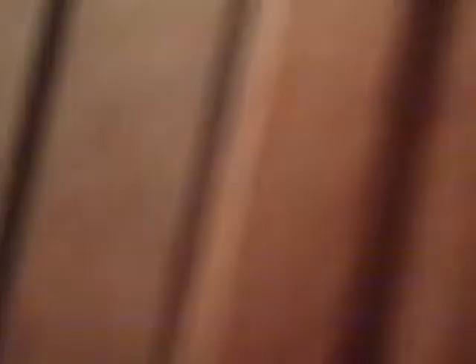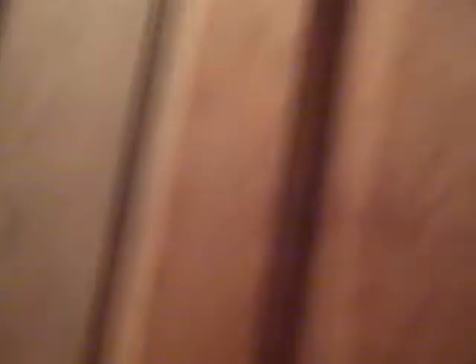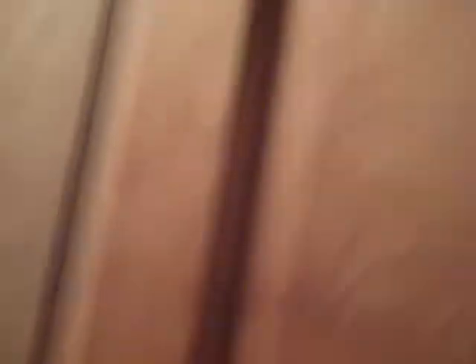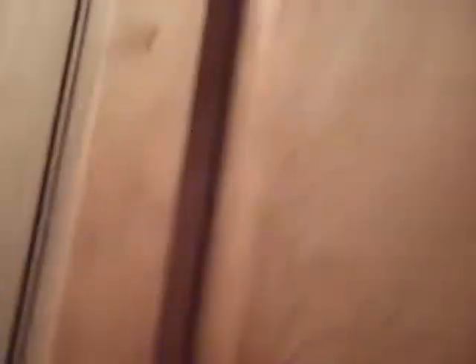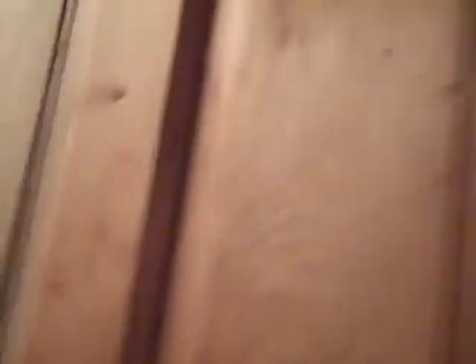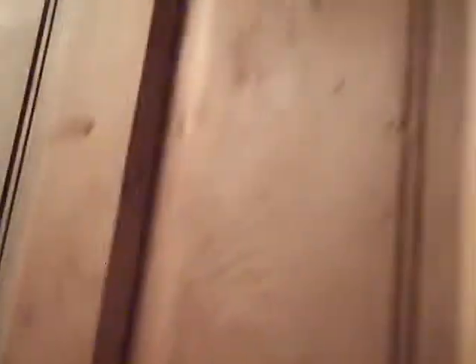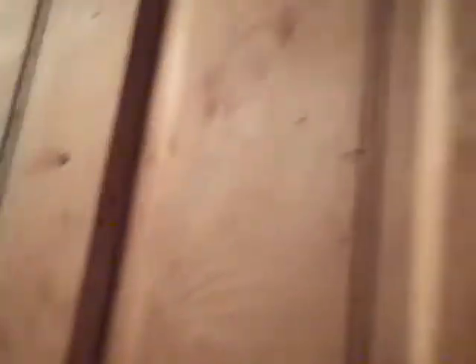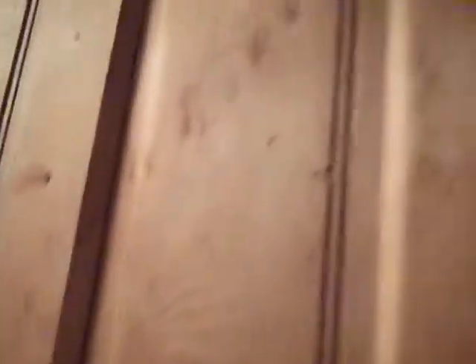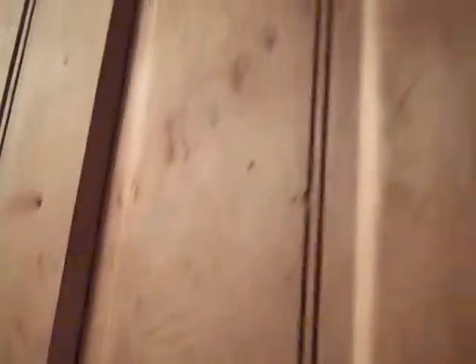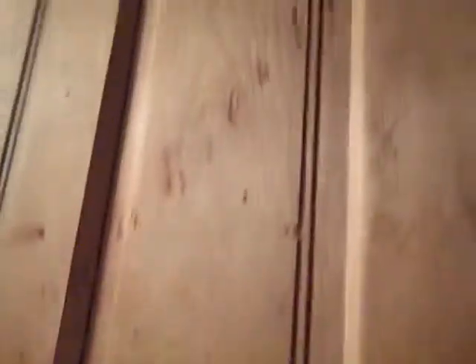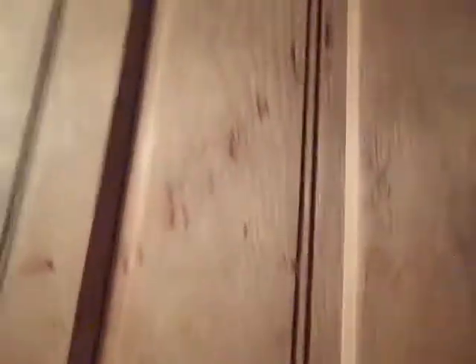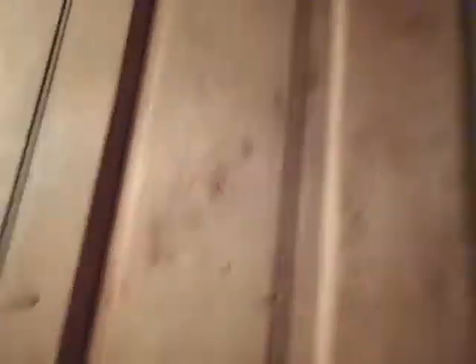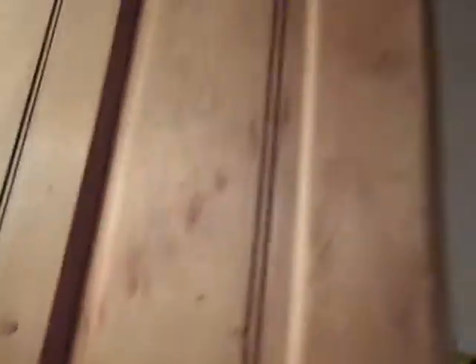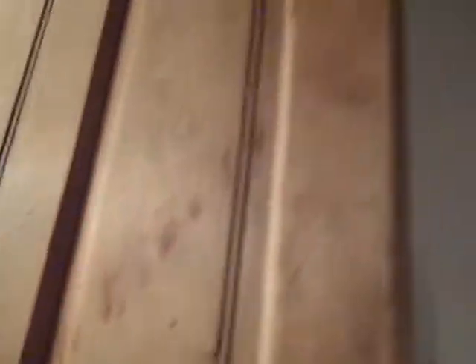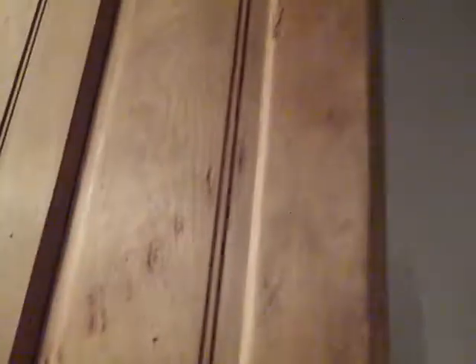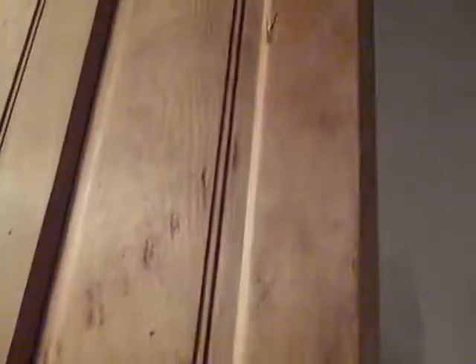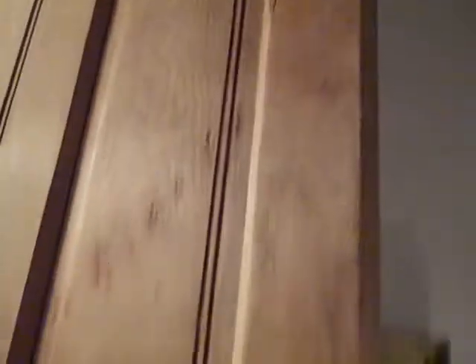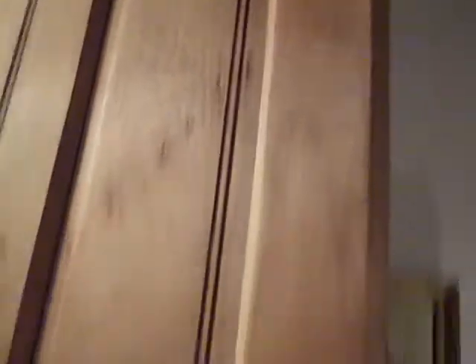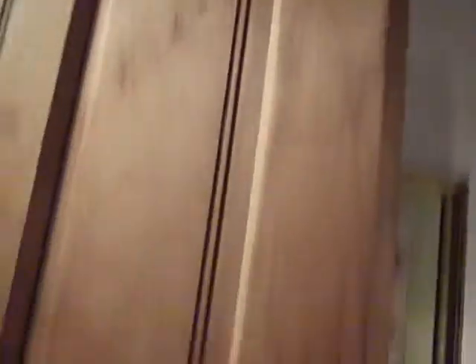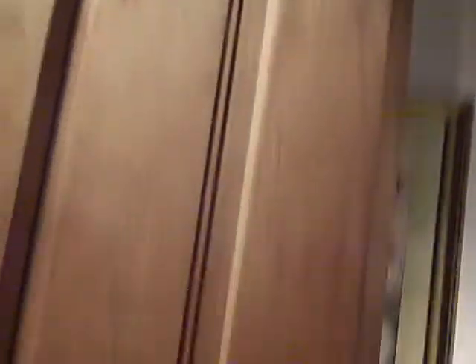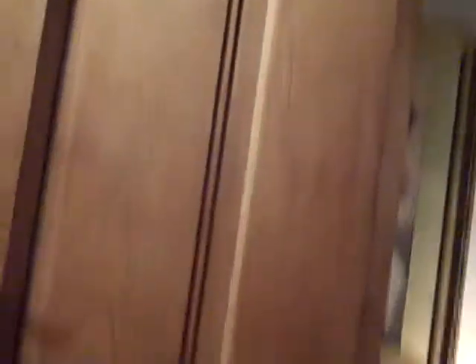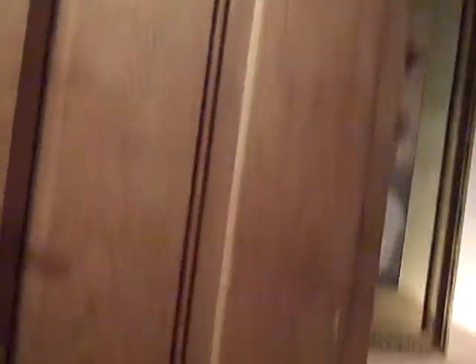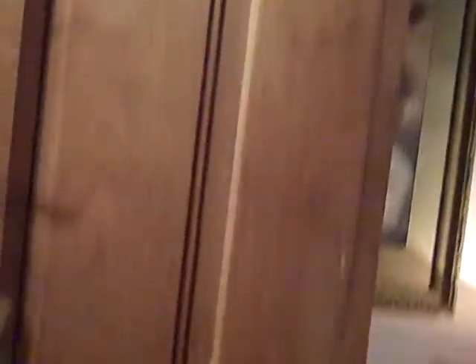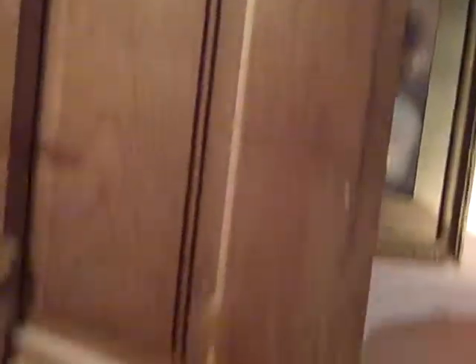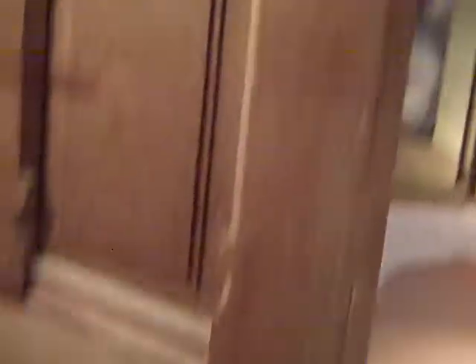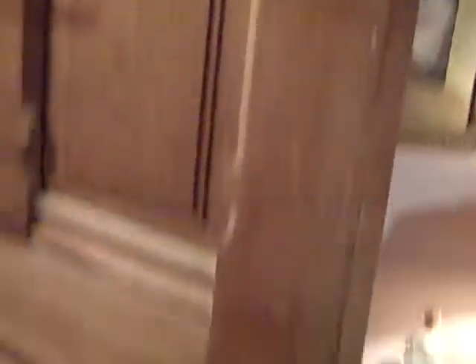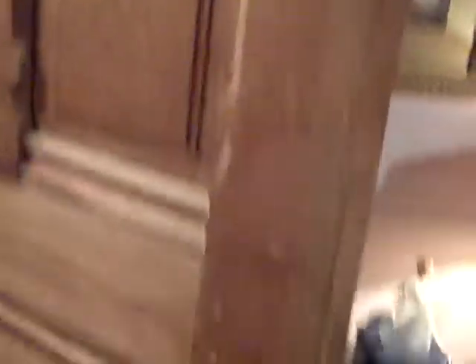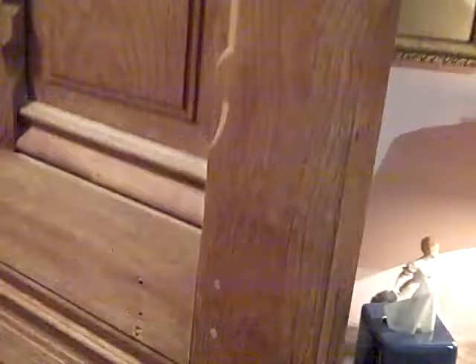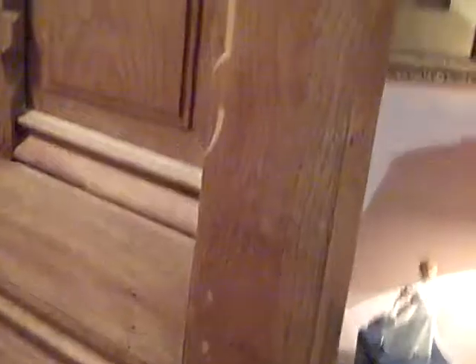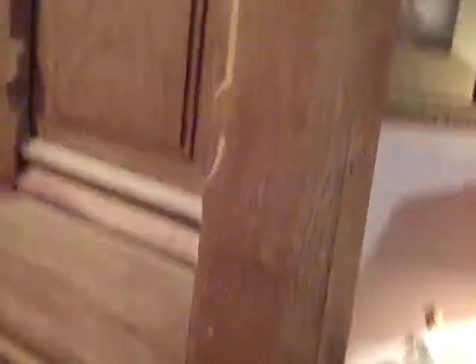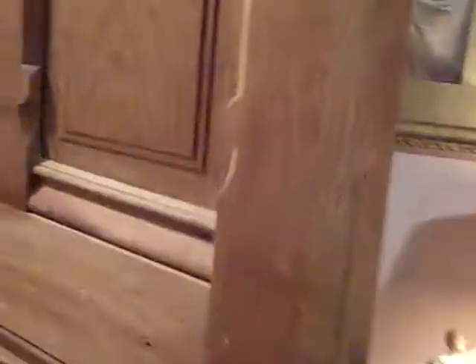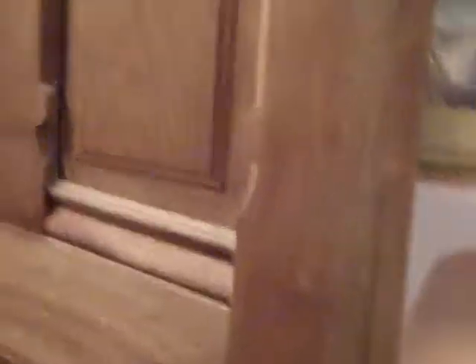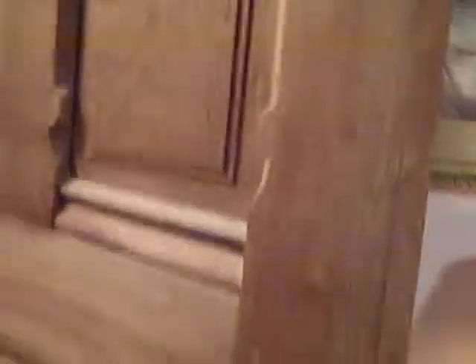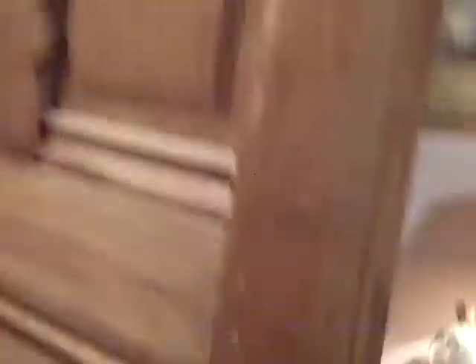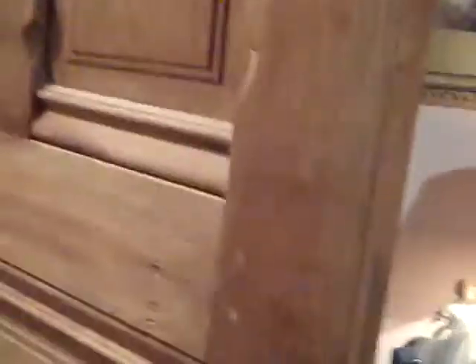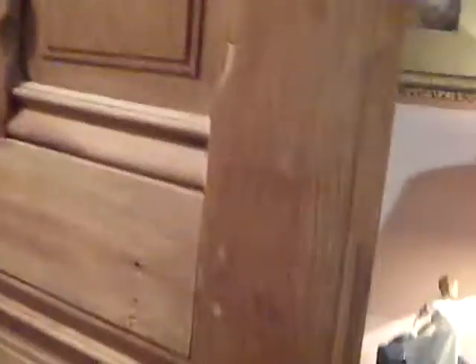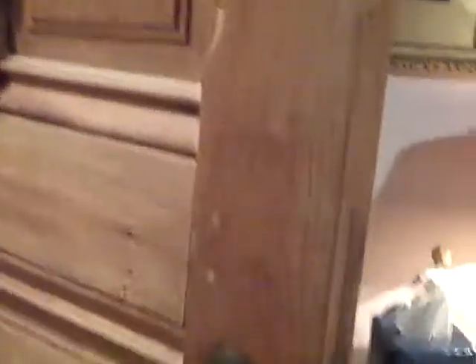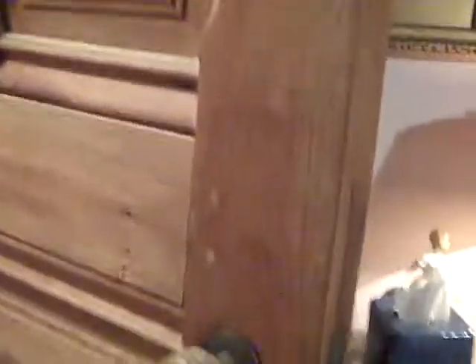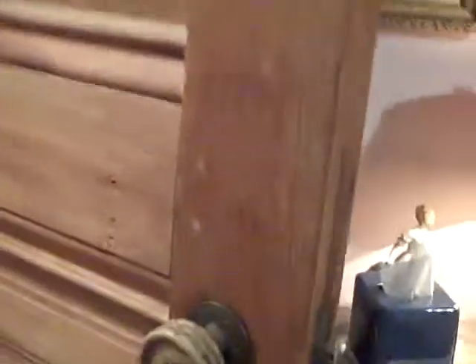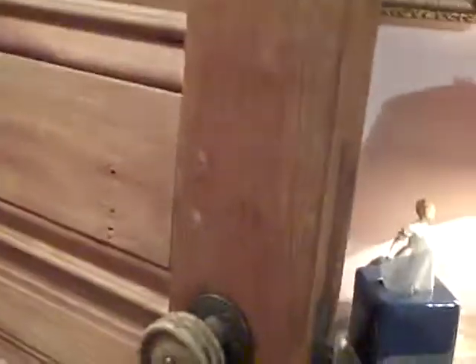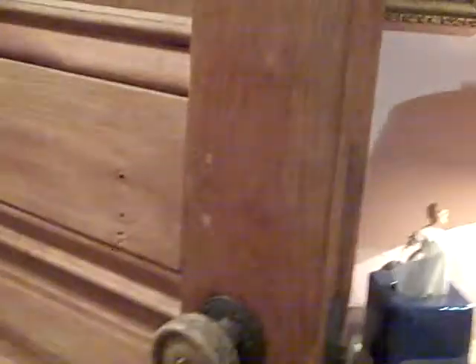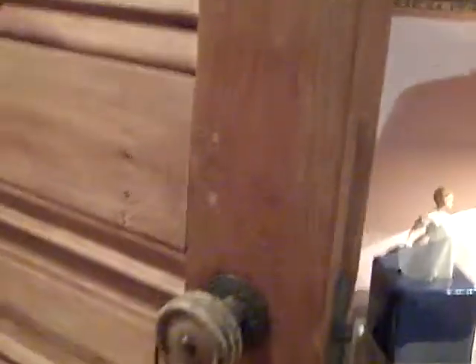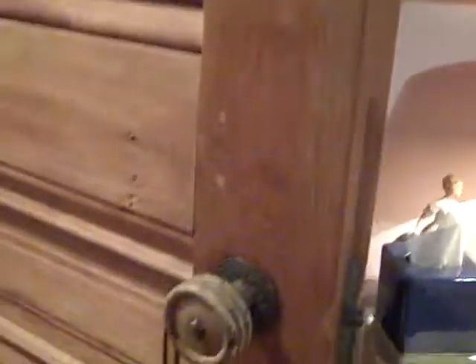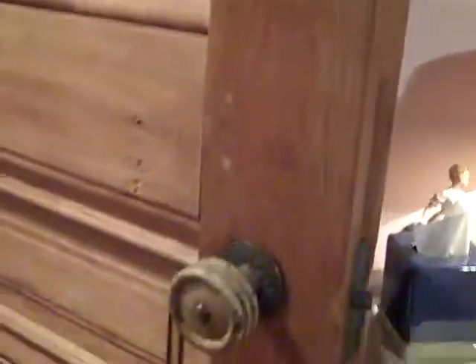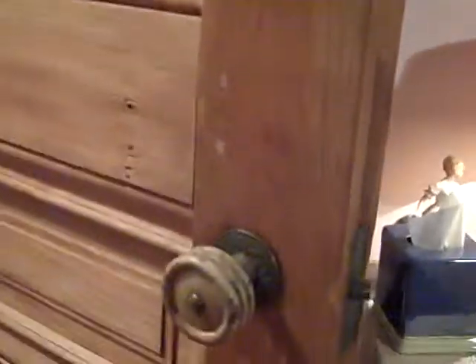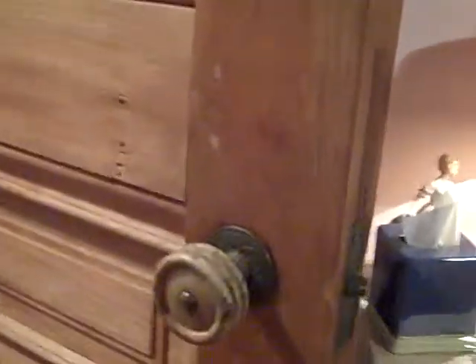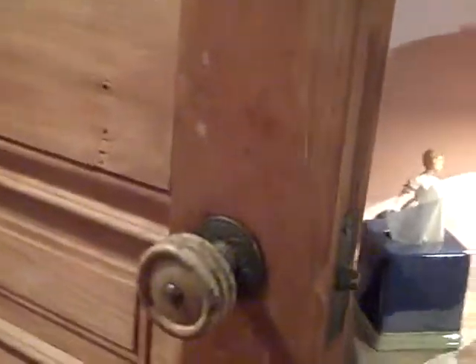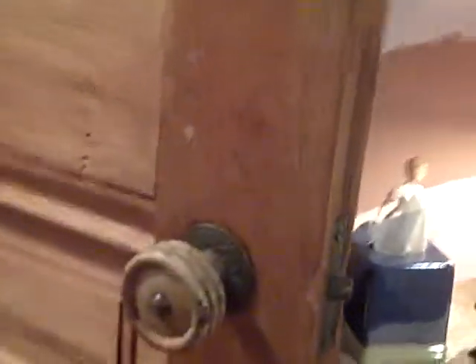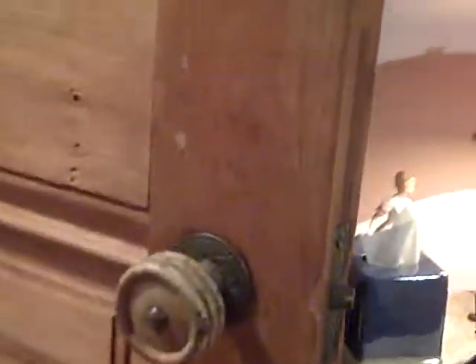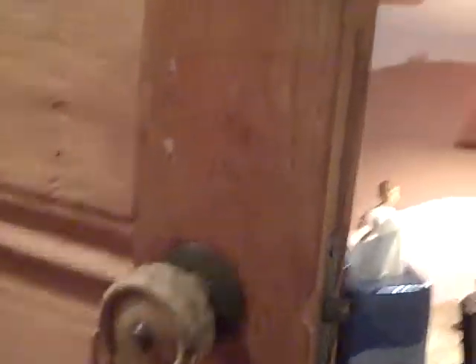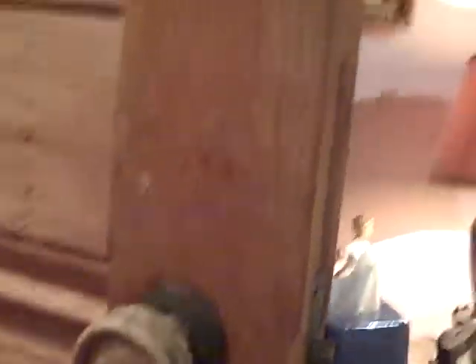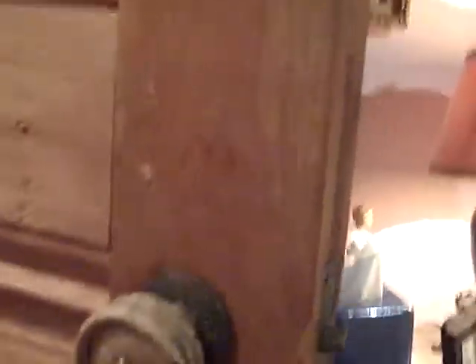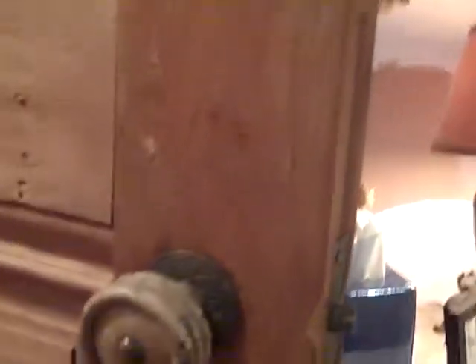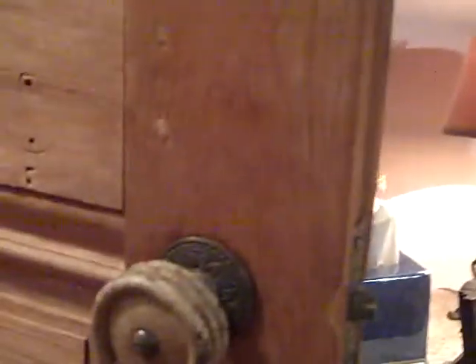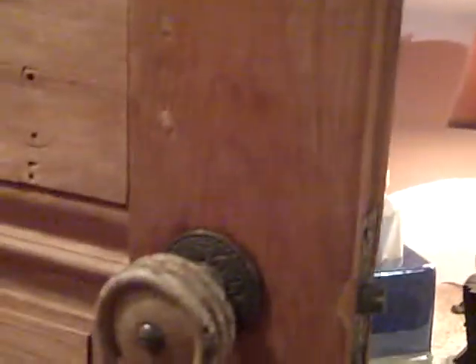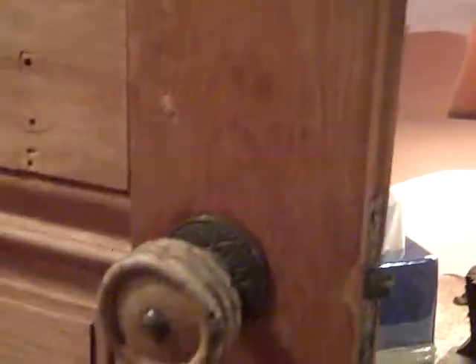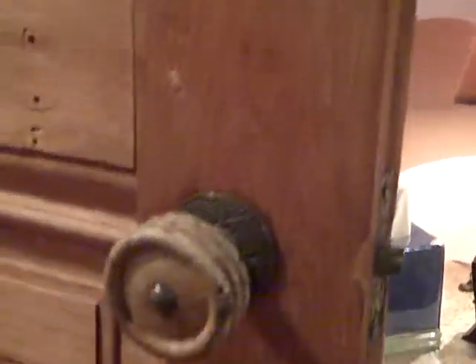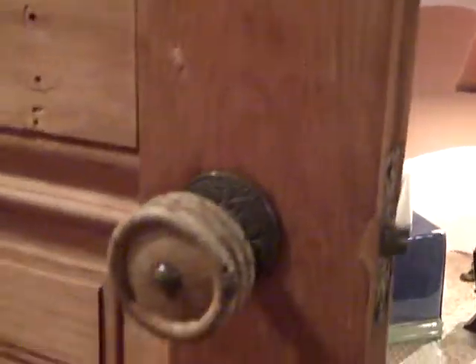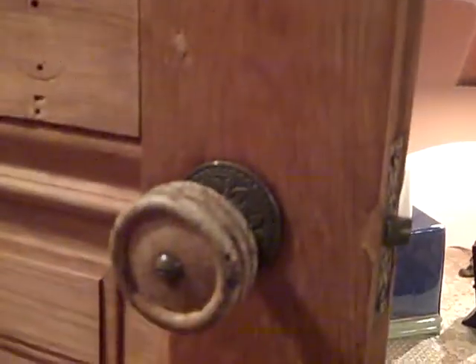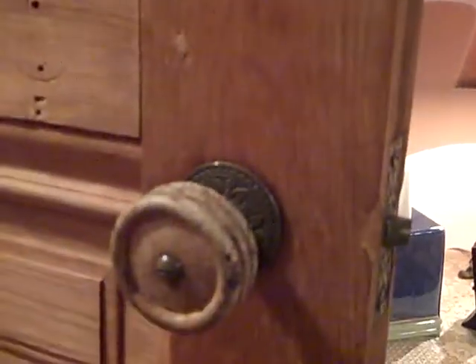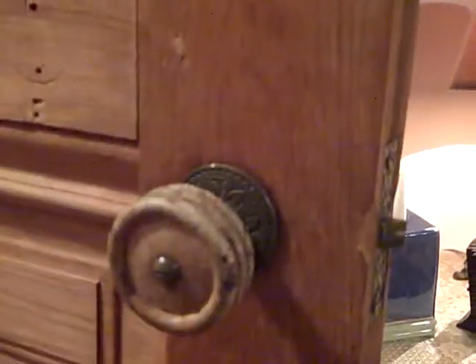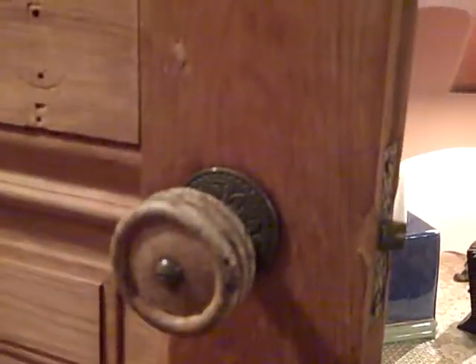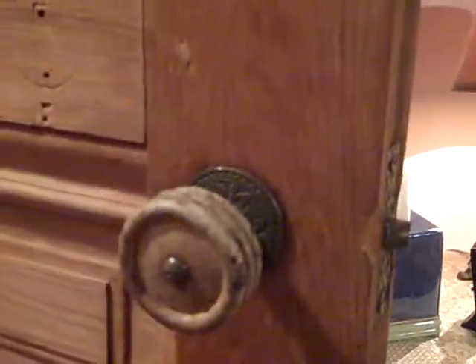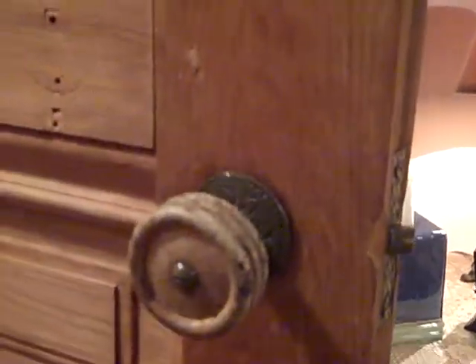Another nine foot door — all over this house. Just incredible. Here we have a wooden doorknob.